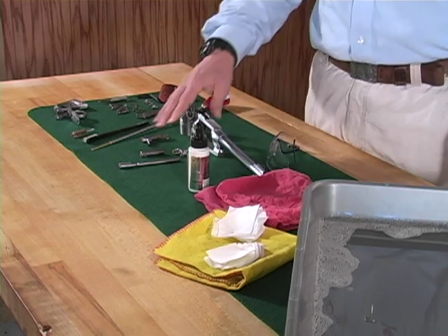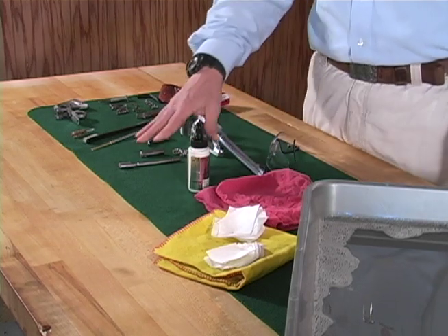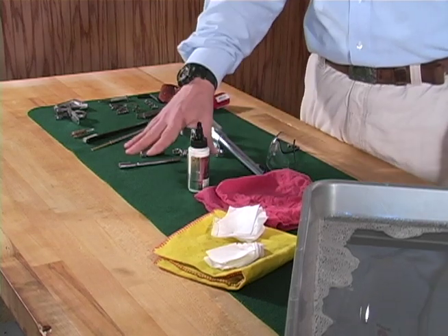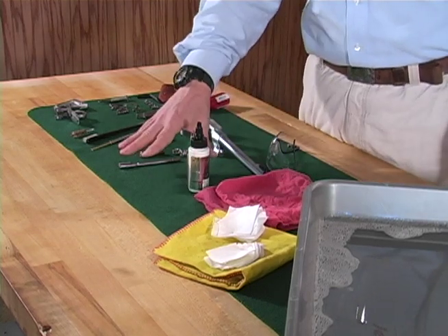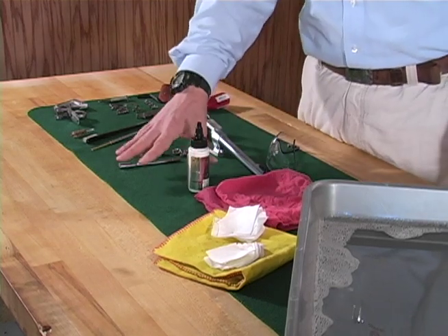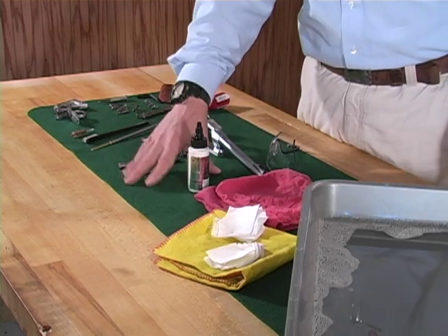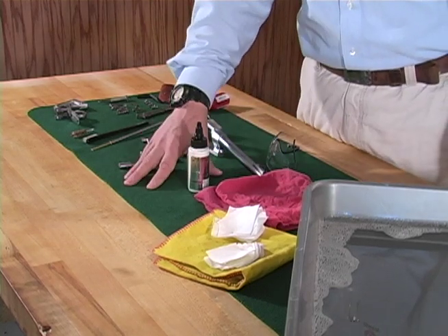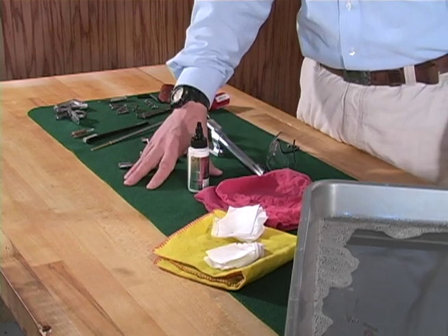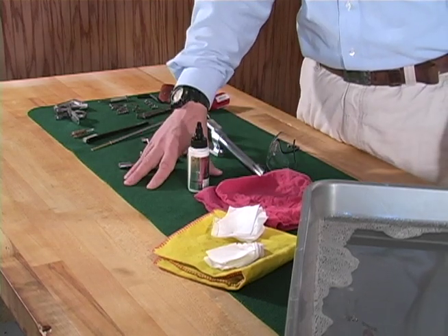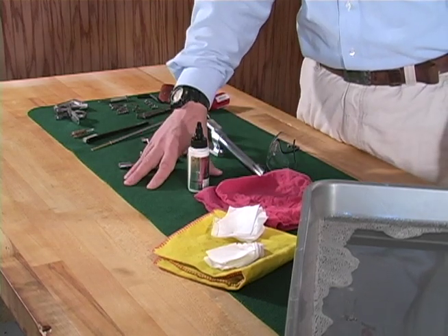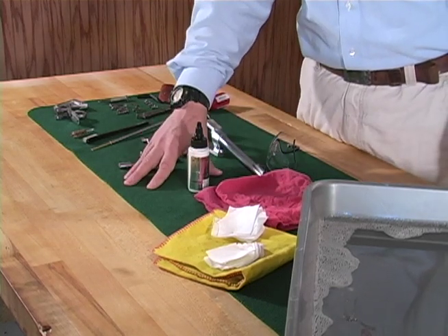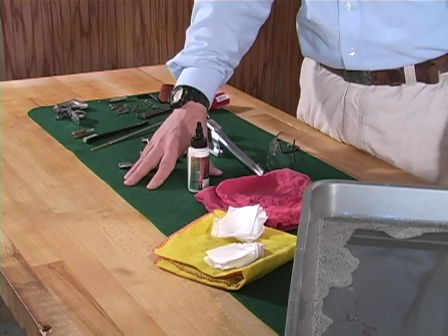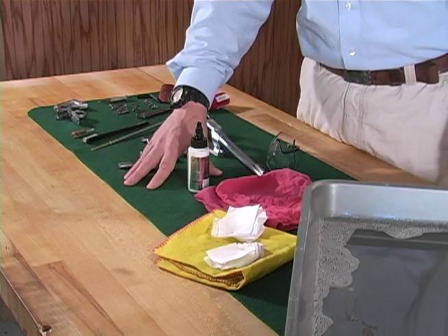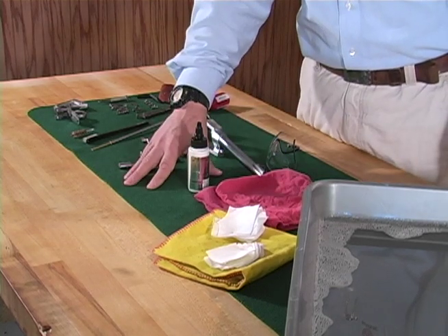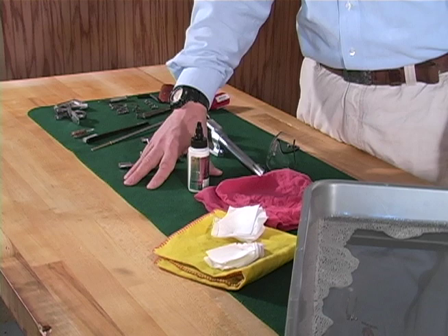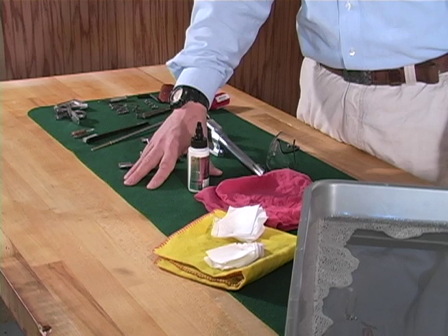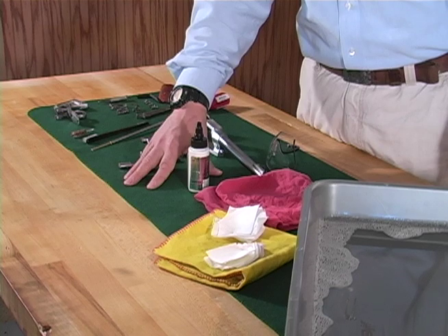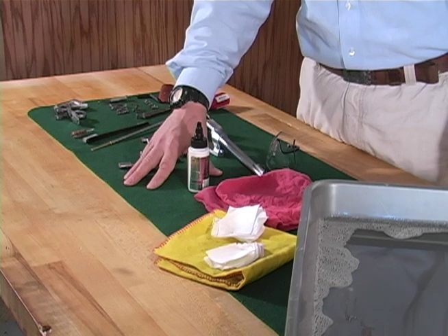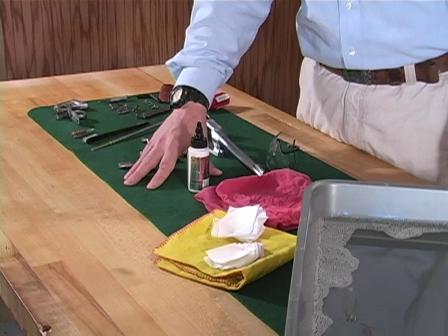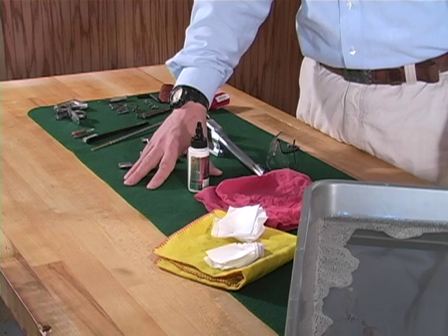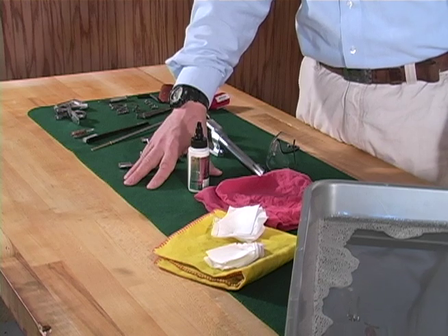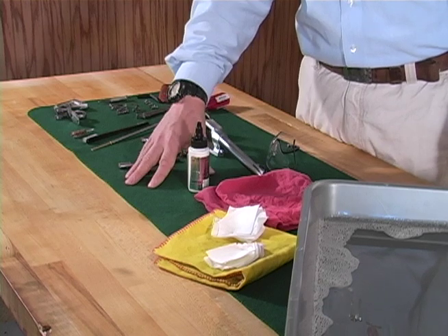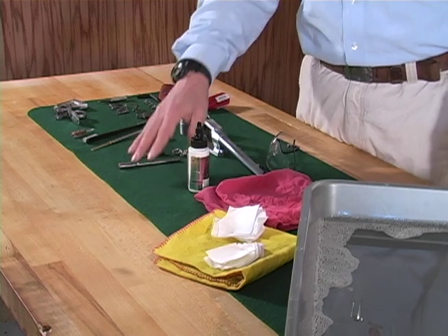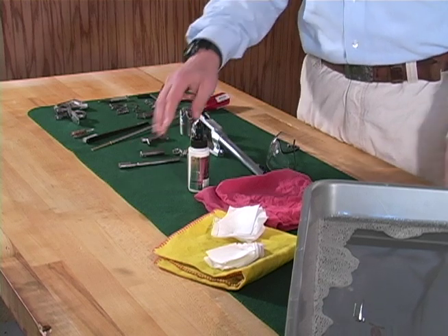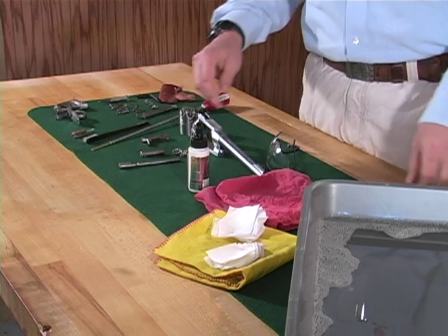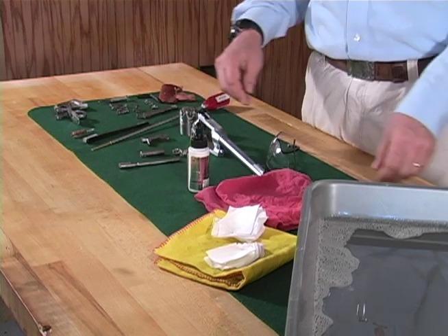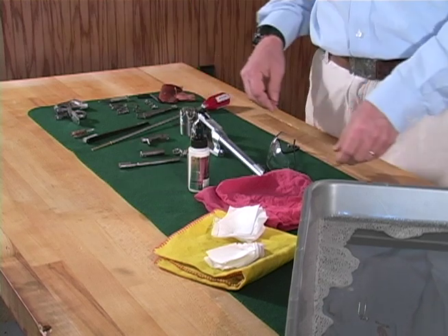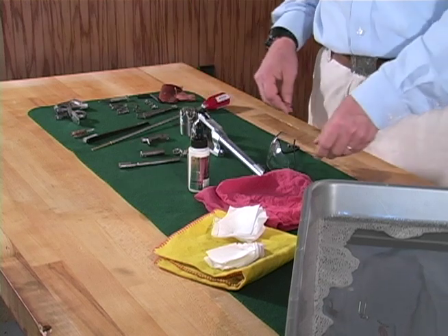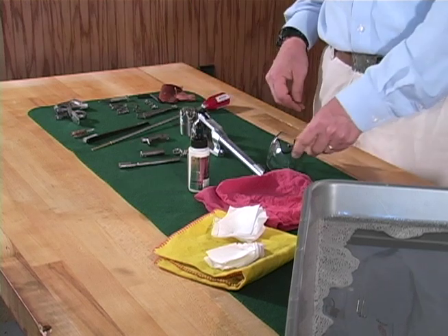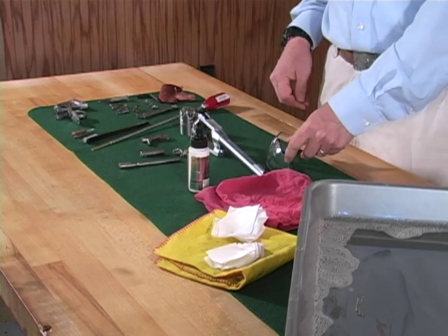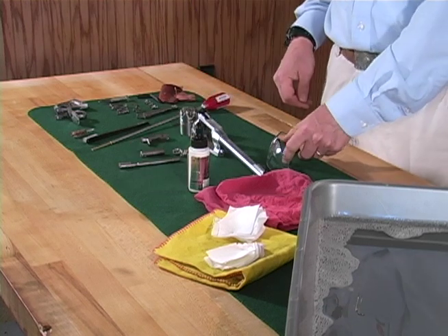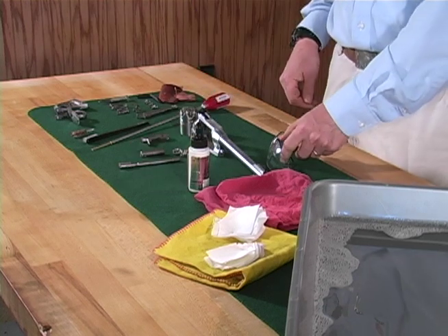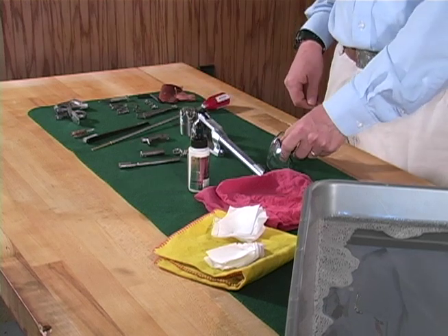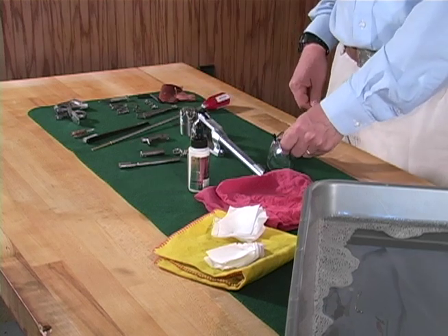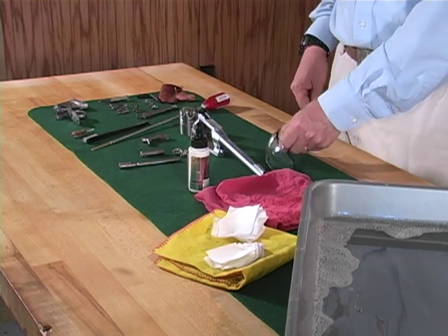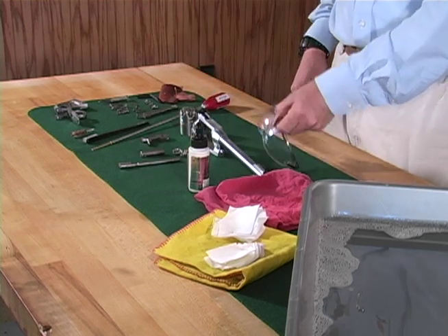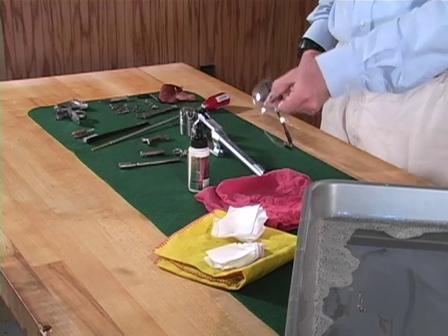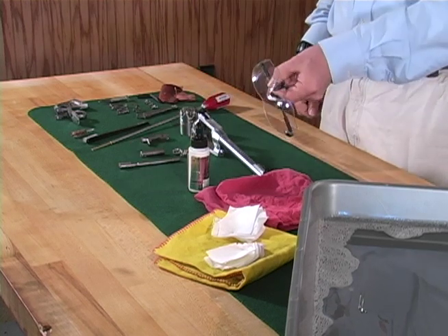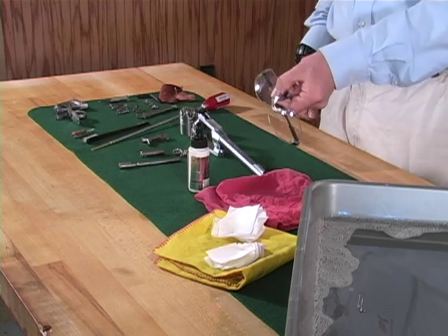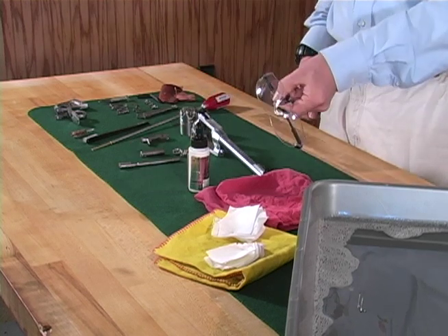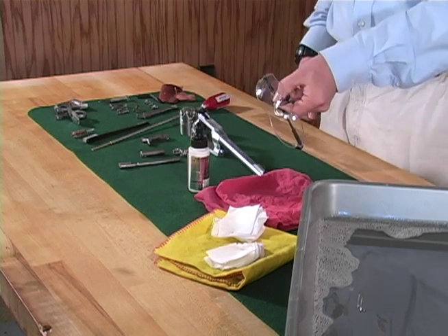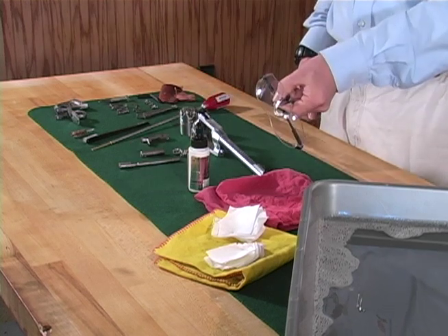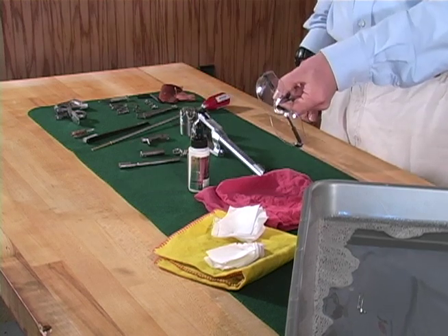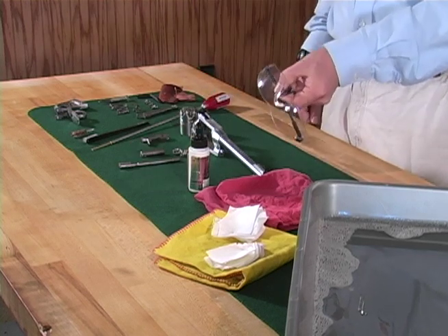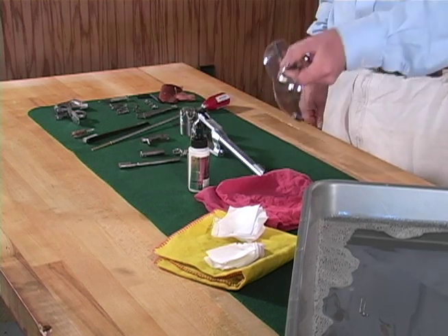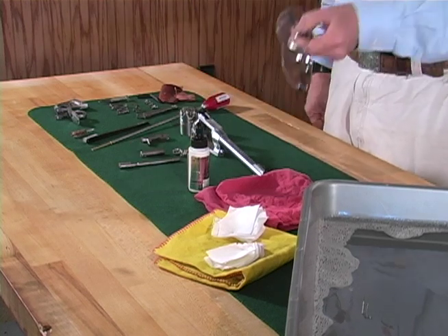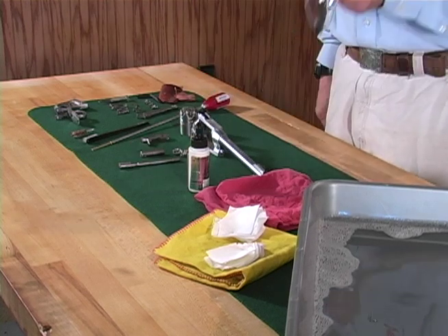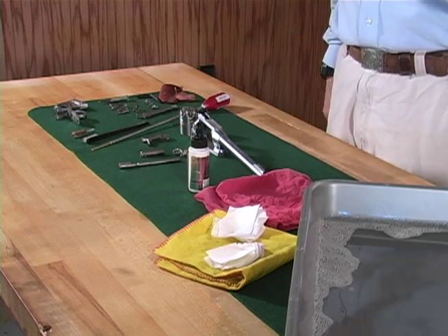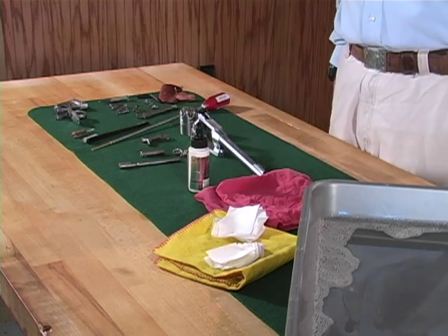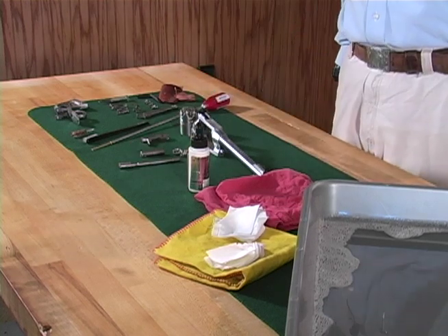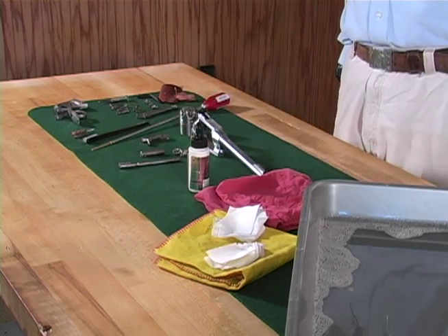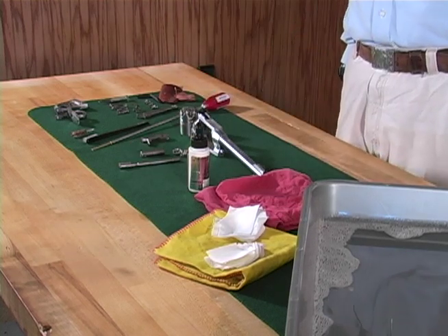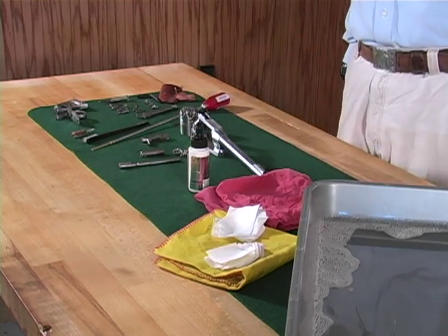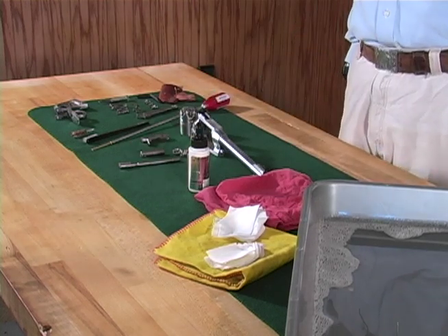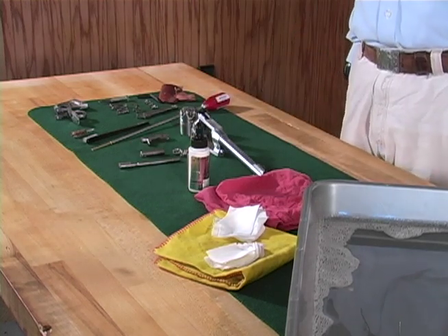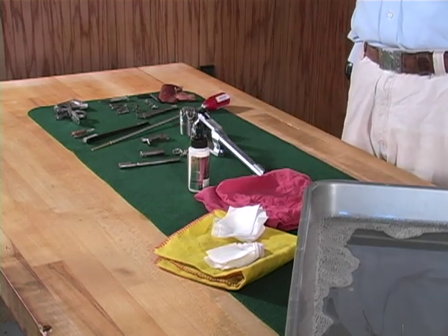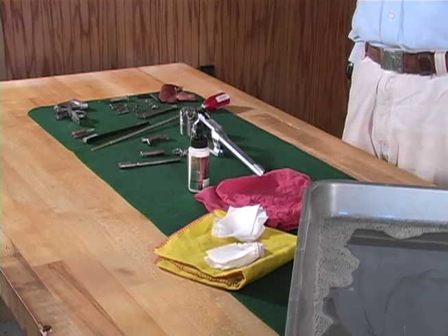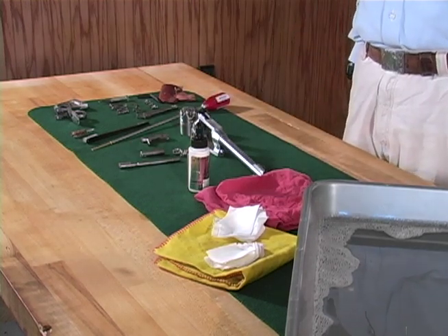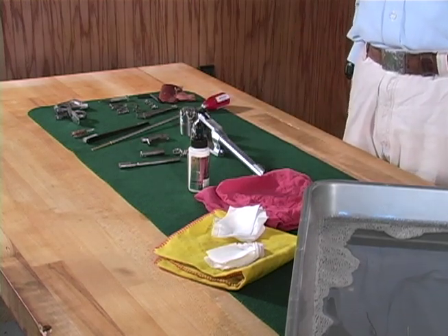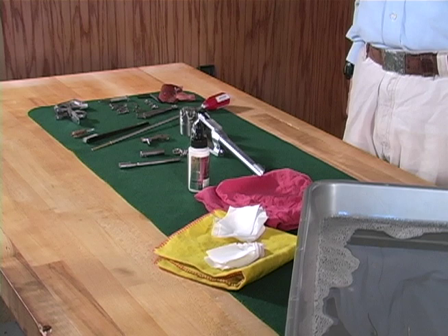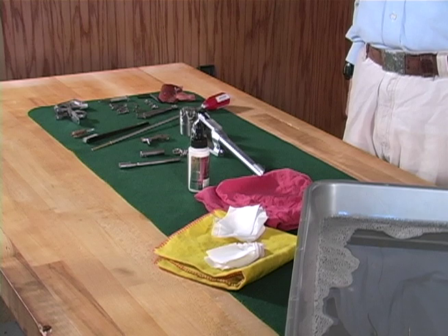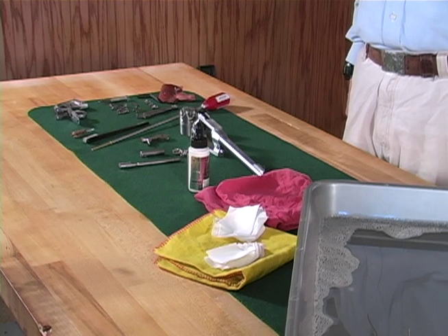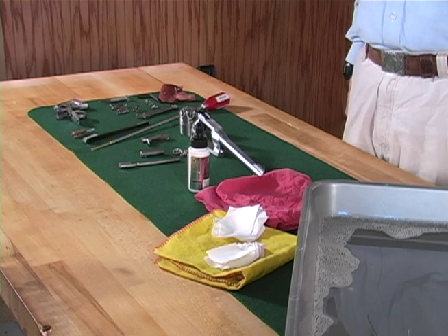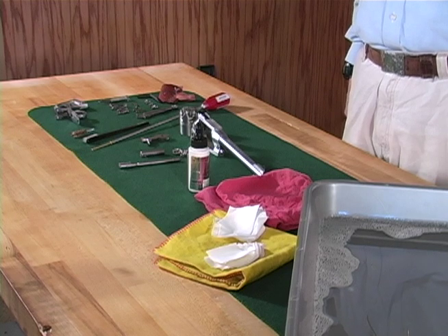Use a drop cloth to cover your work surface for easy cleanup. Eye protection is always a good idea when cleaning any firearm.